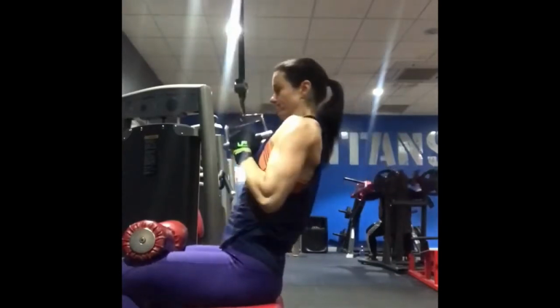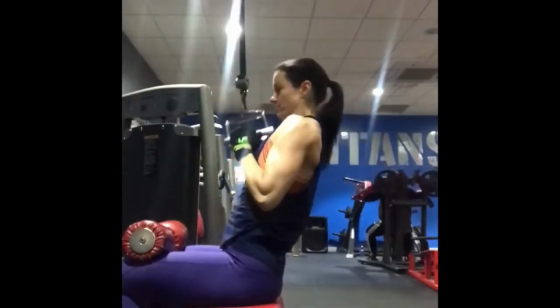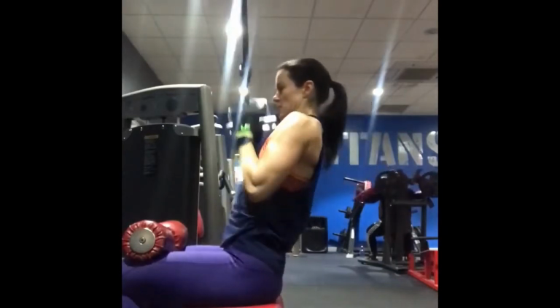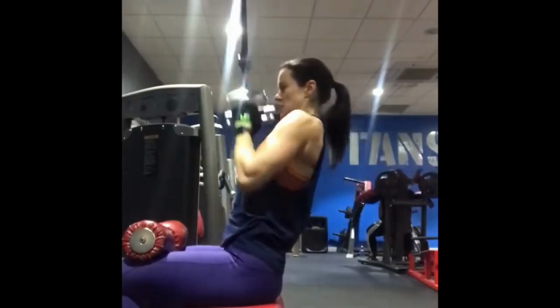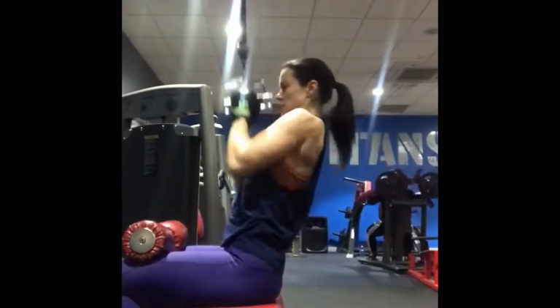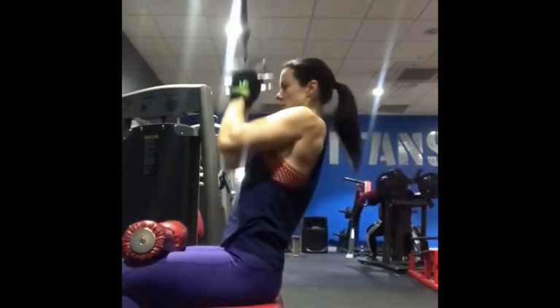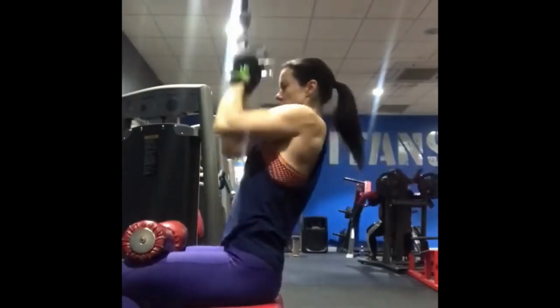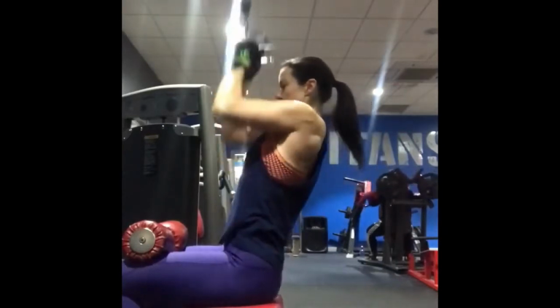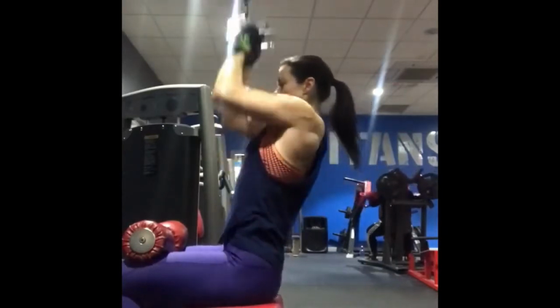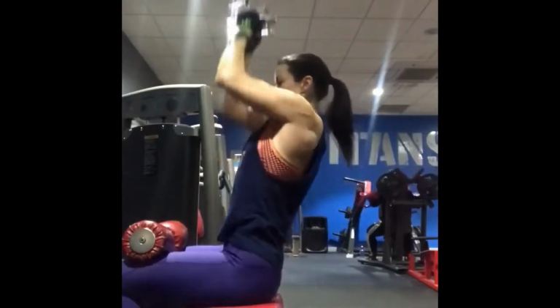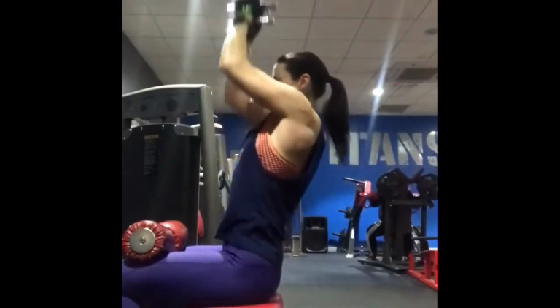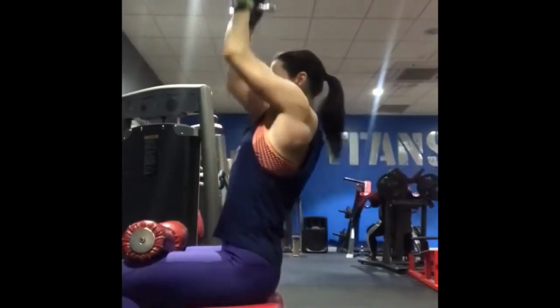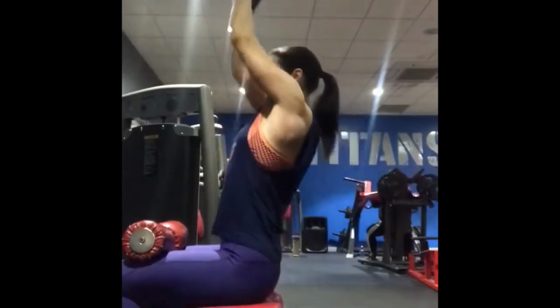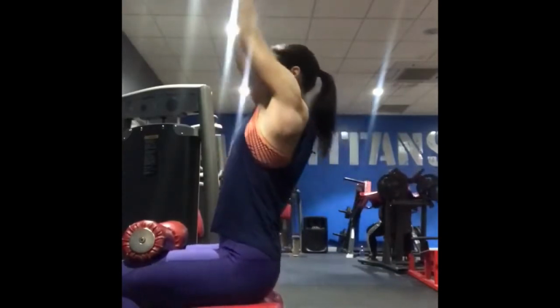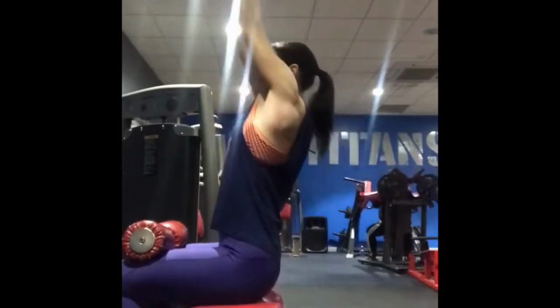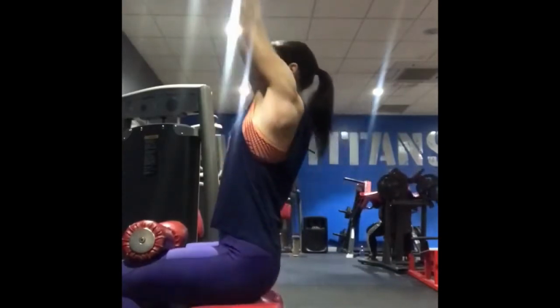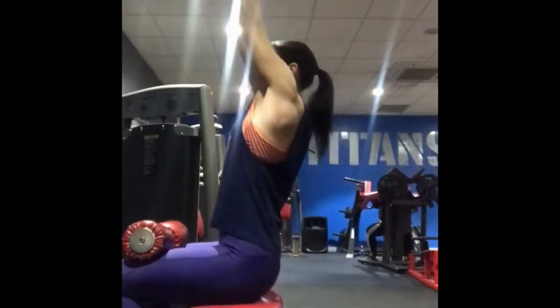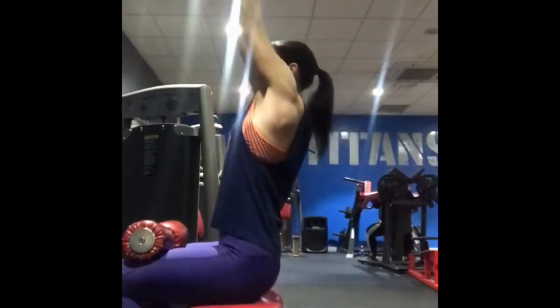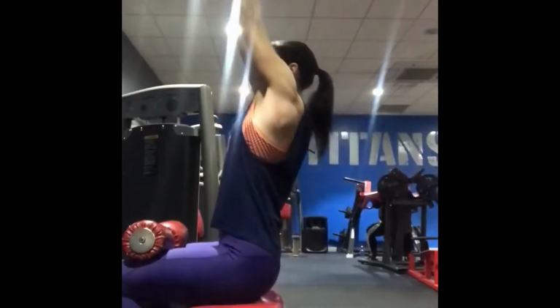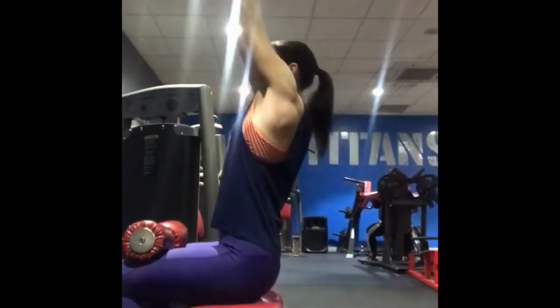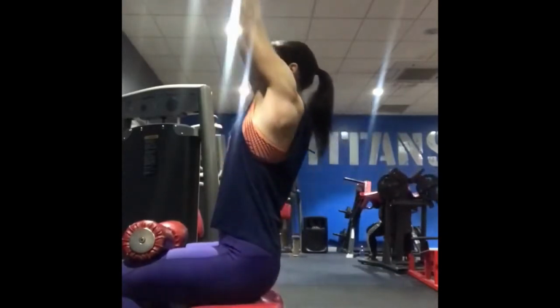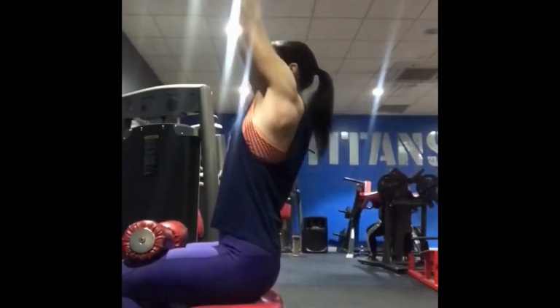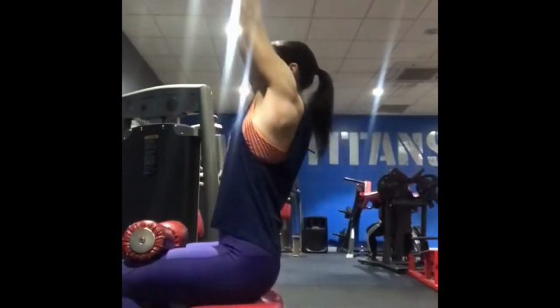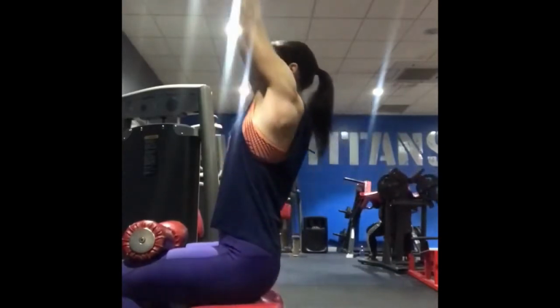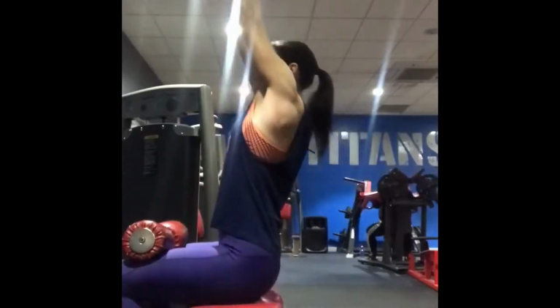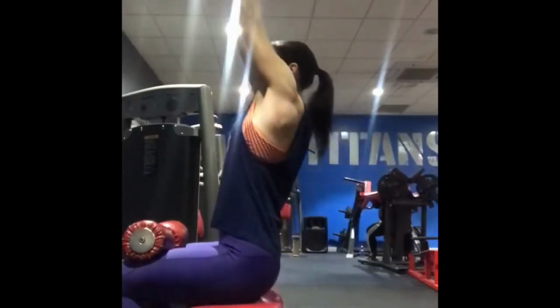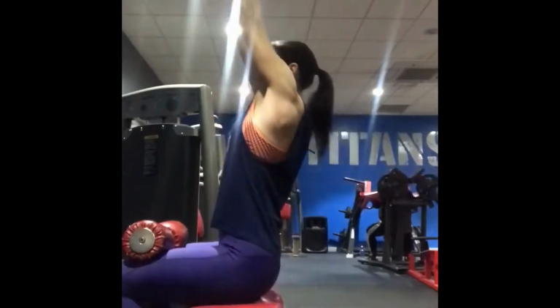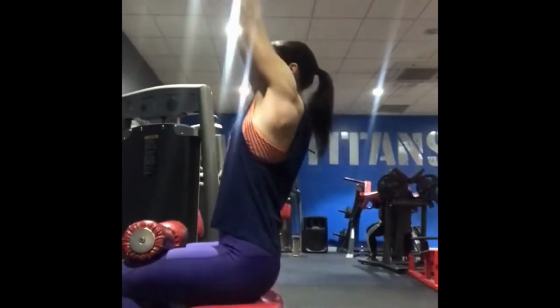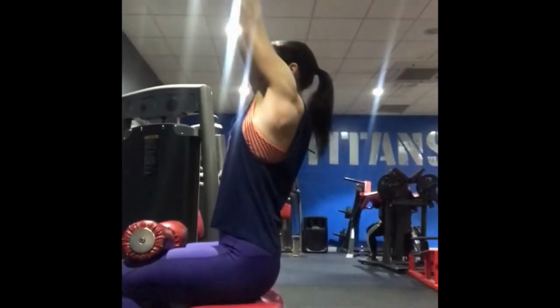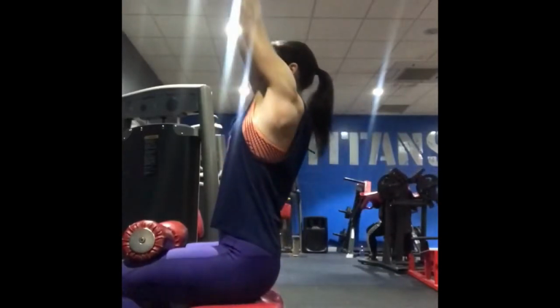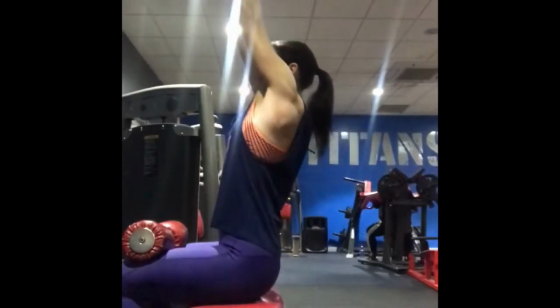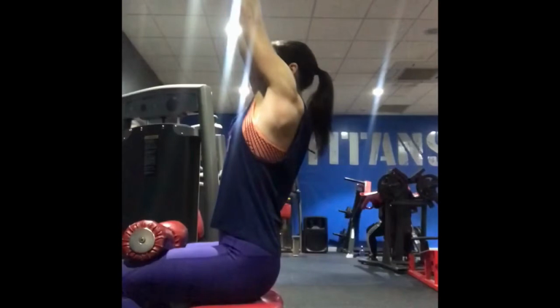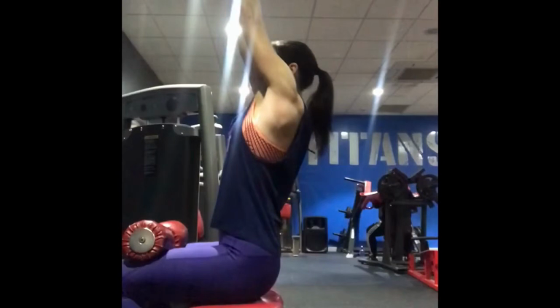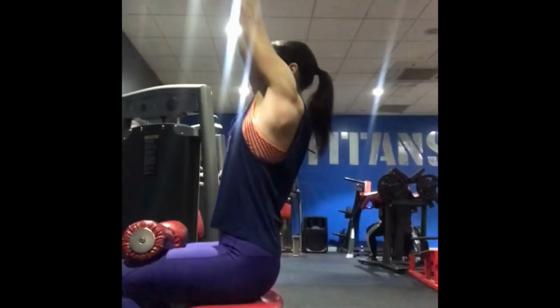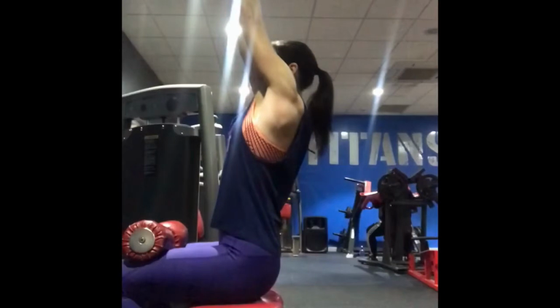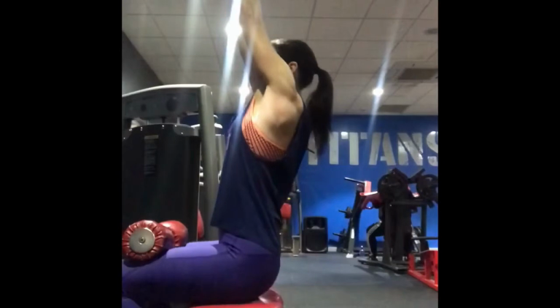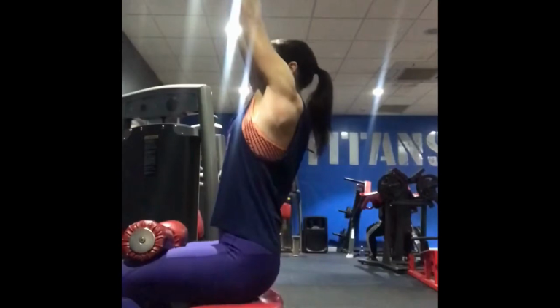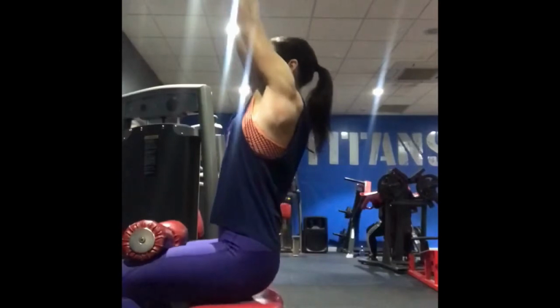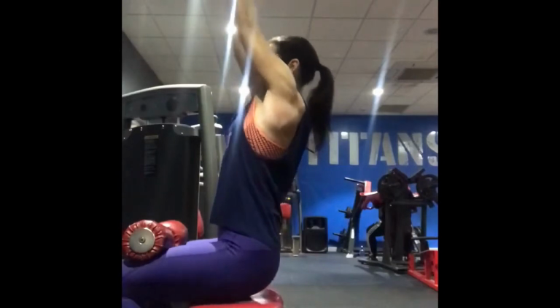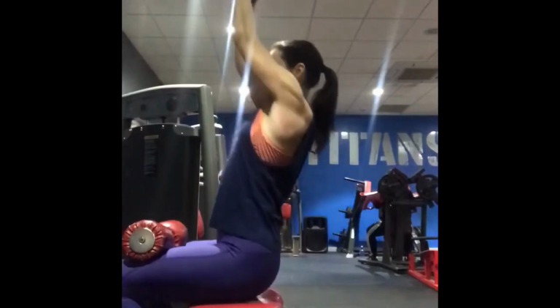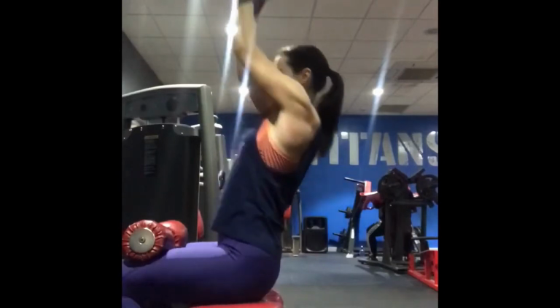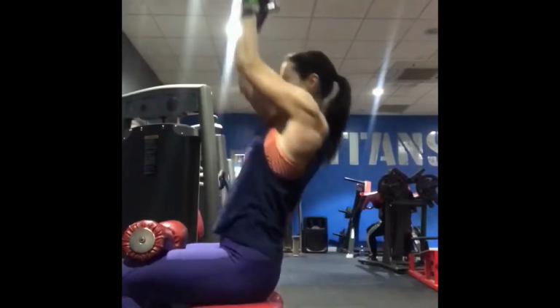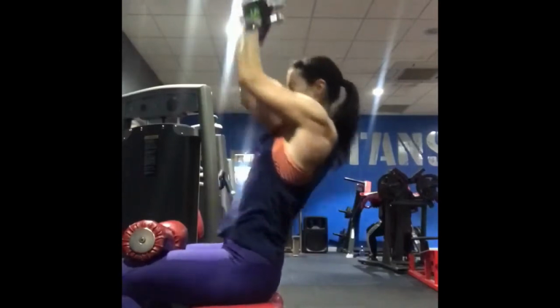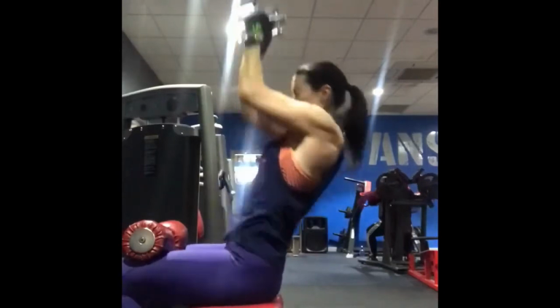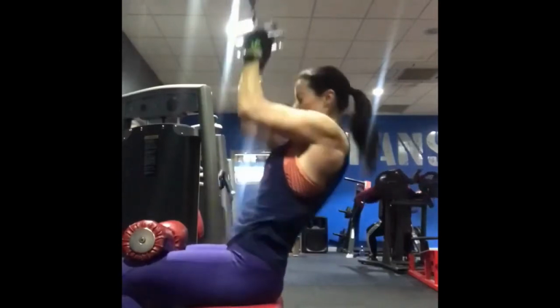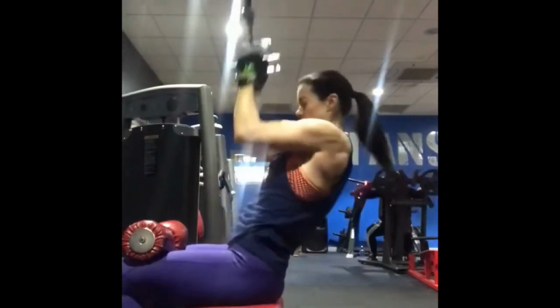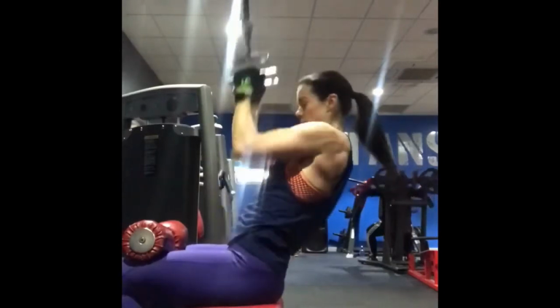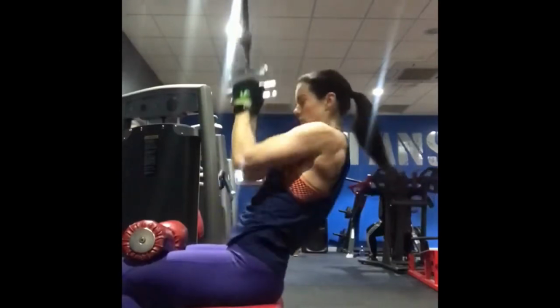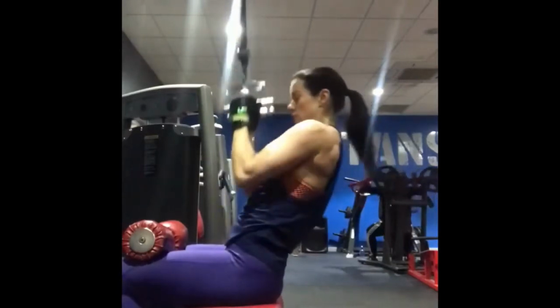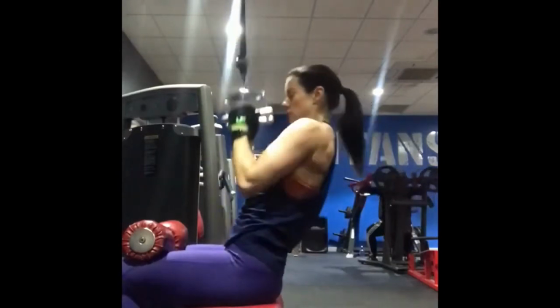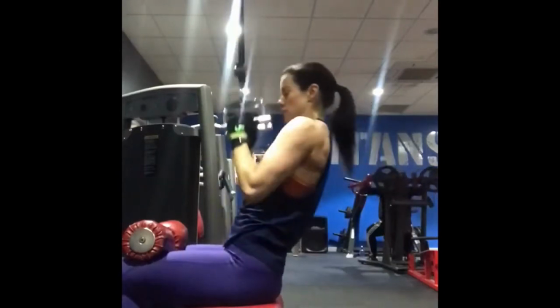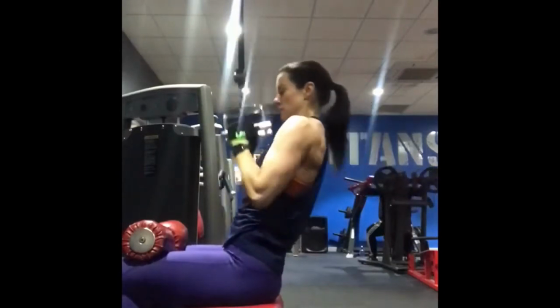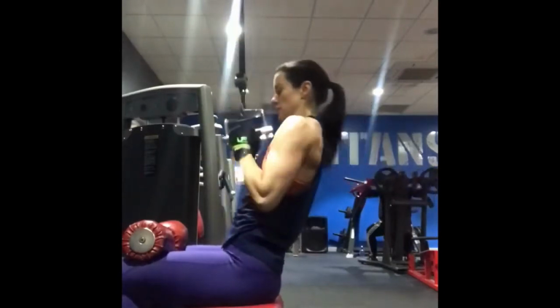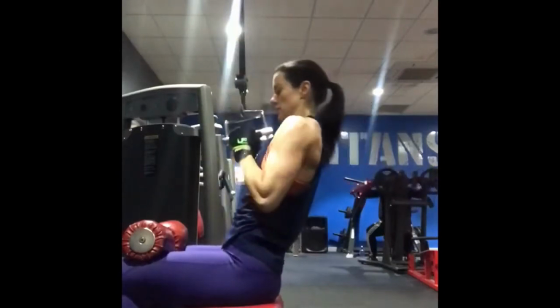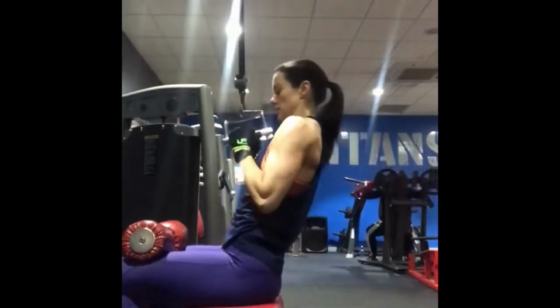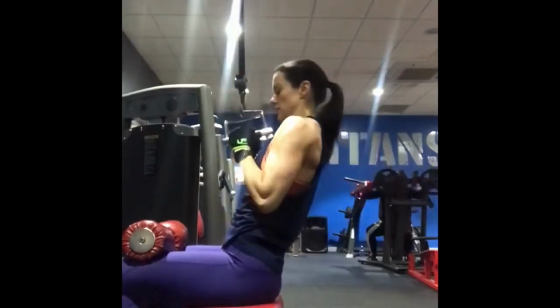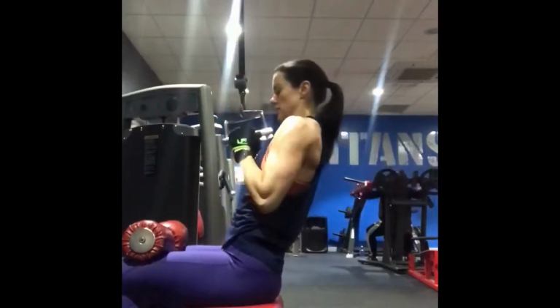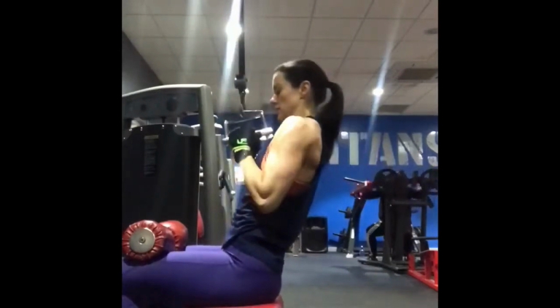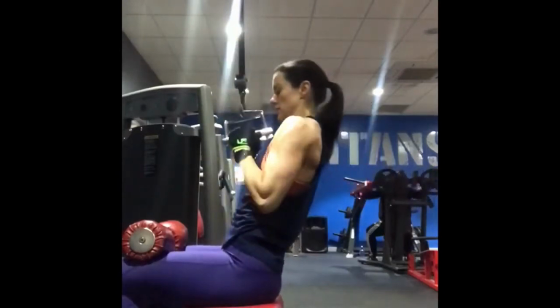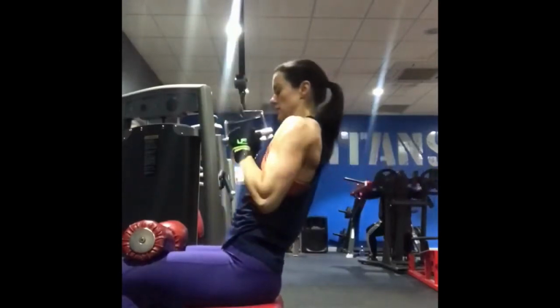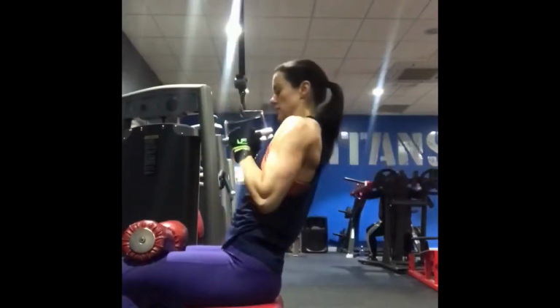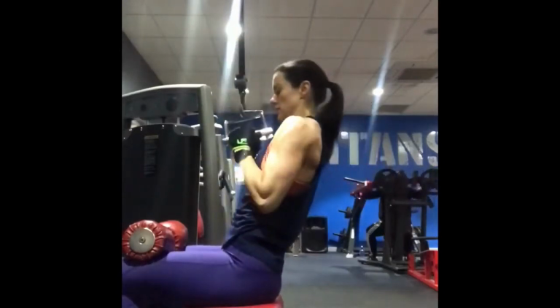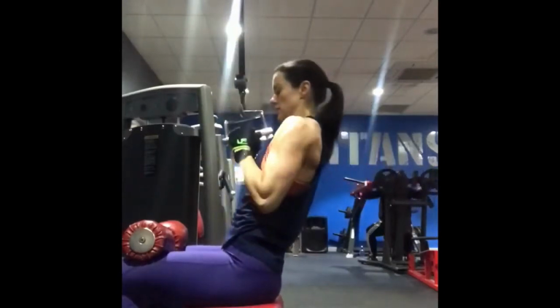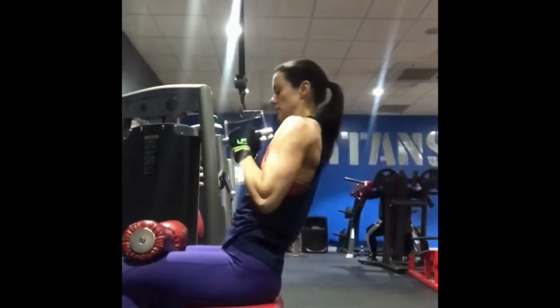So inhale, reach up, feel the stretch, exhale — pull back and down and engage the lats and squeeze them together.